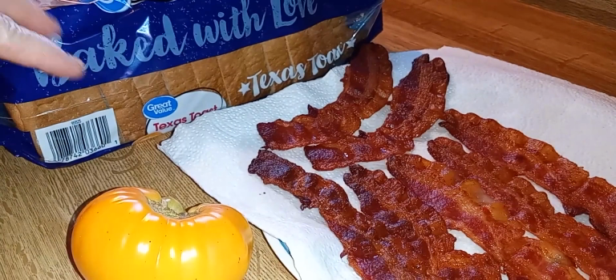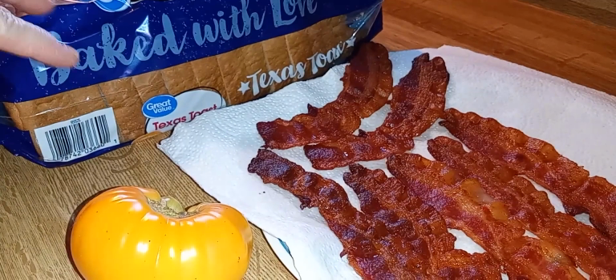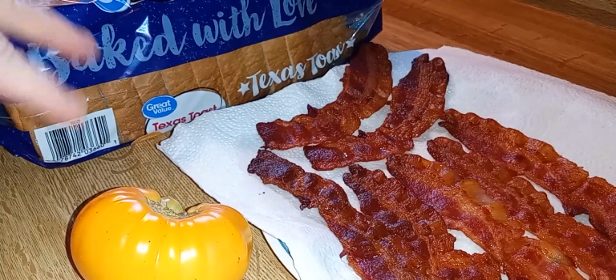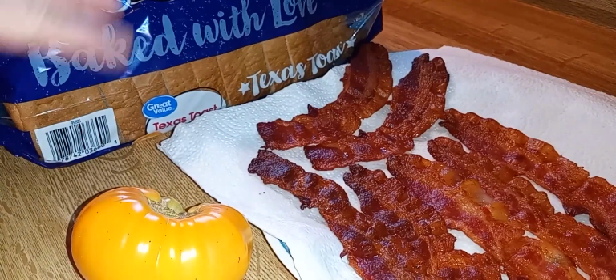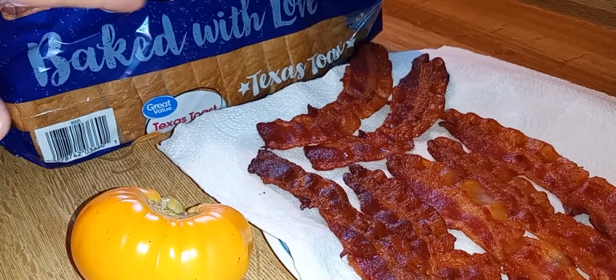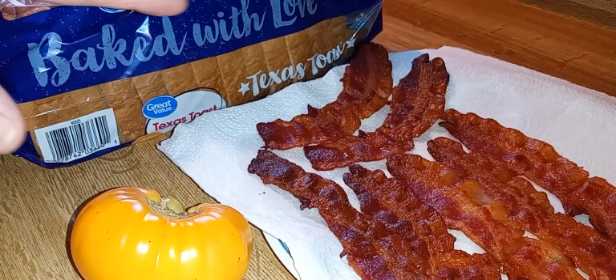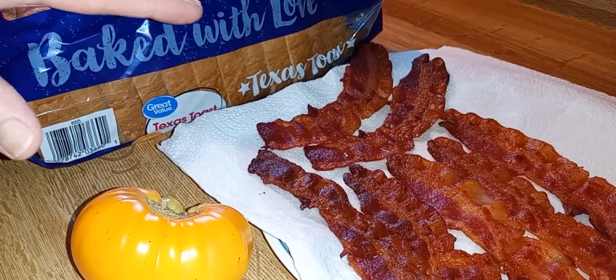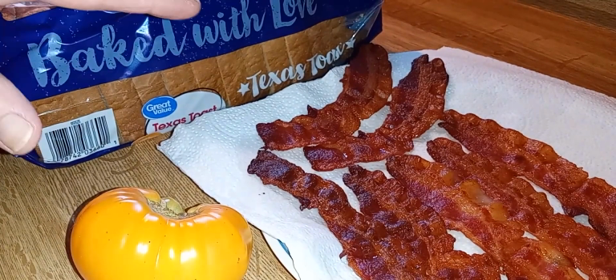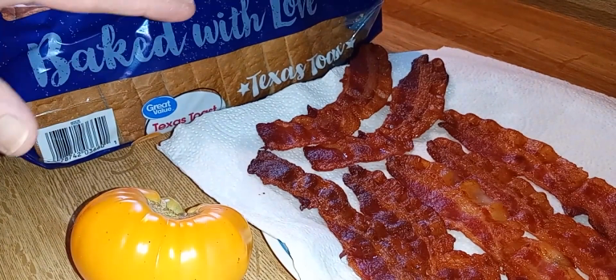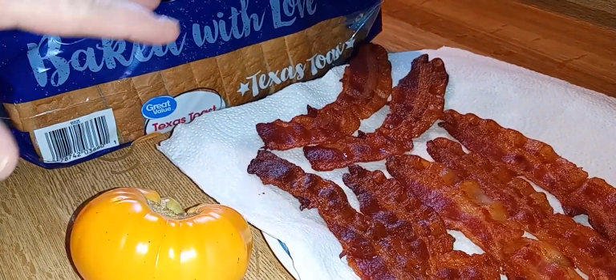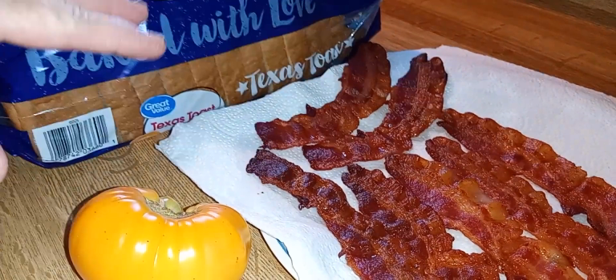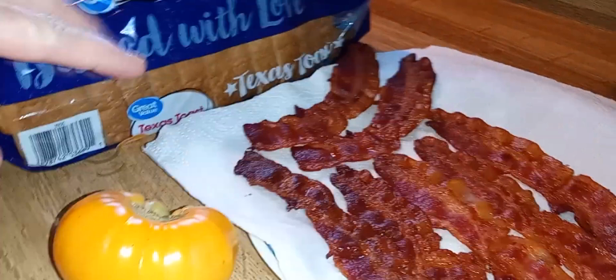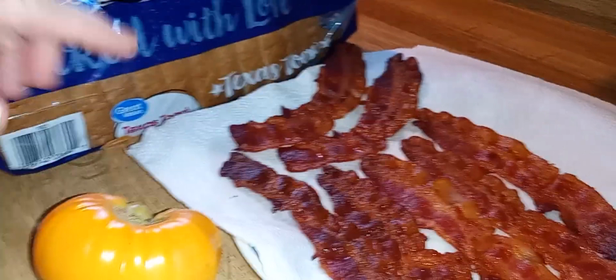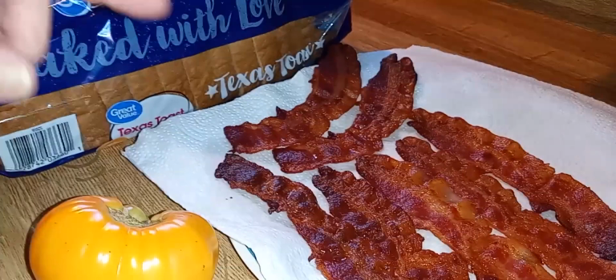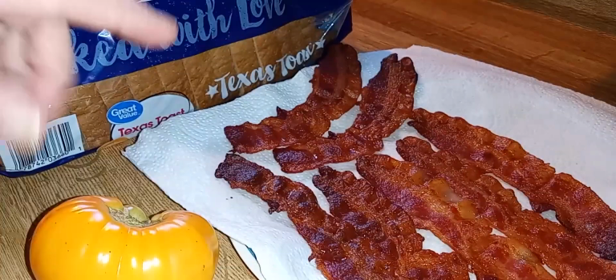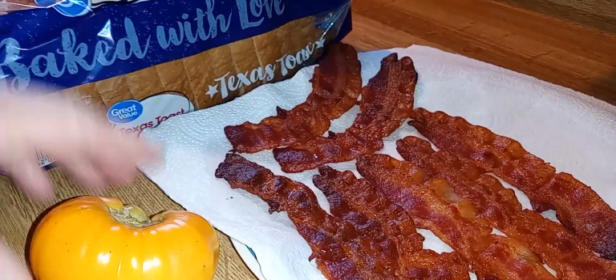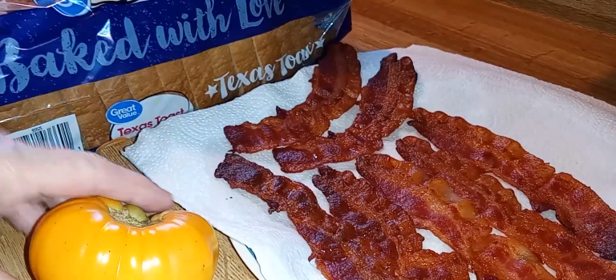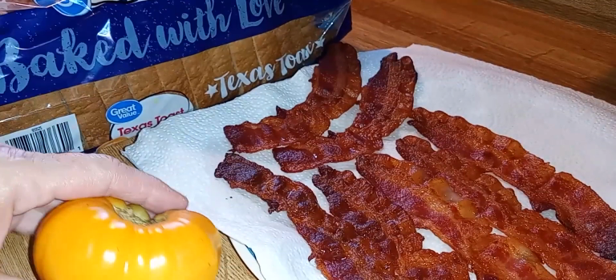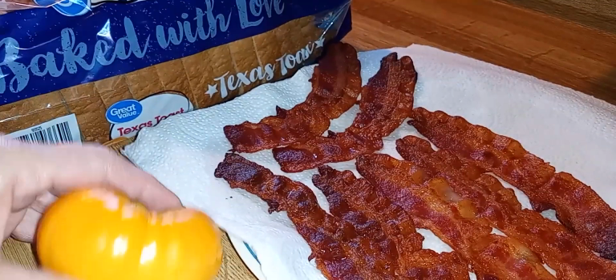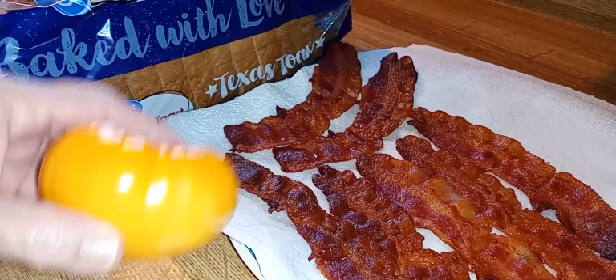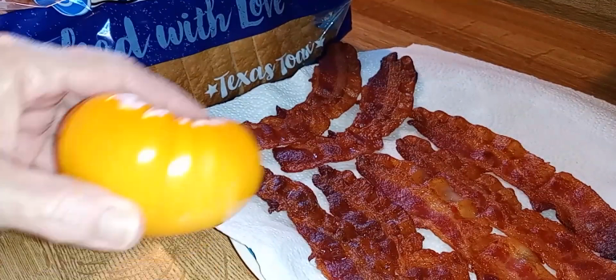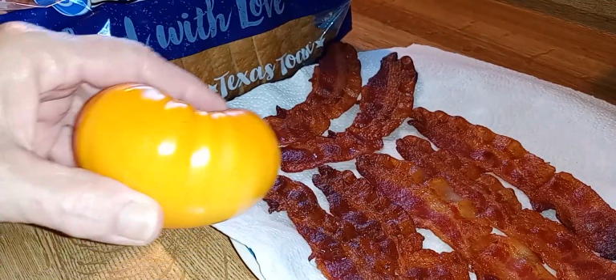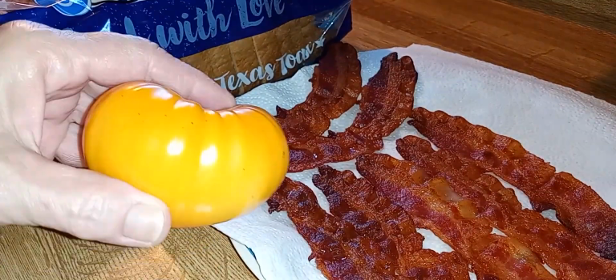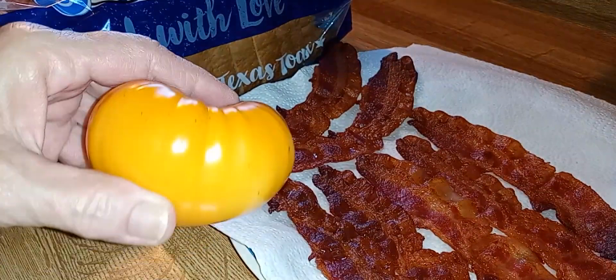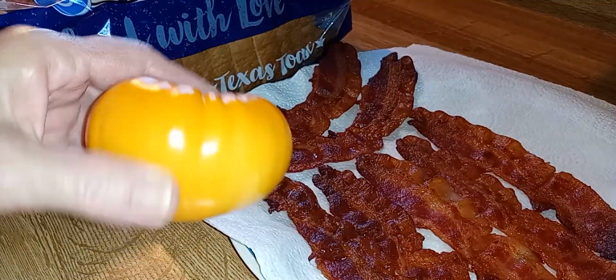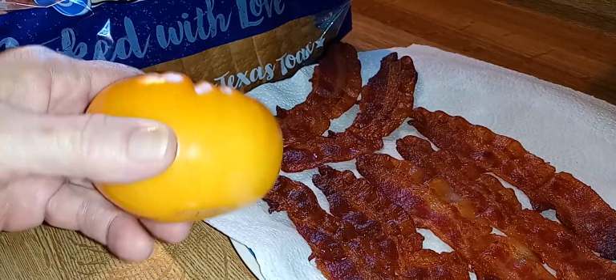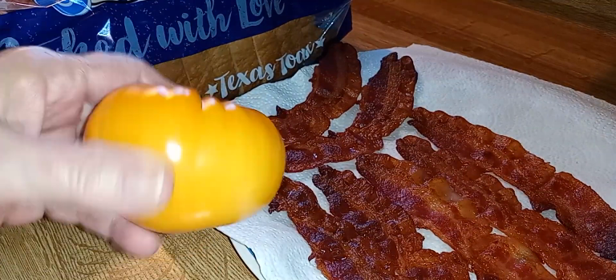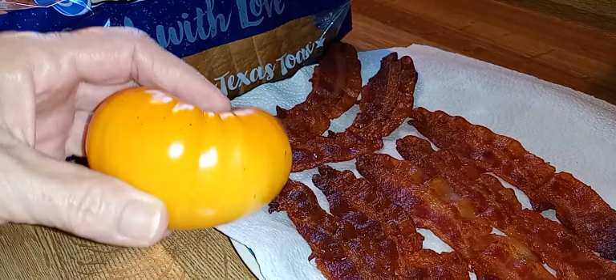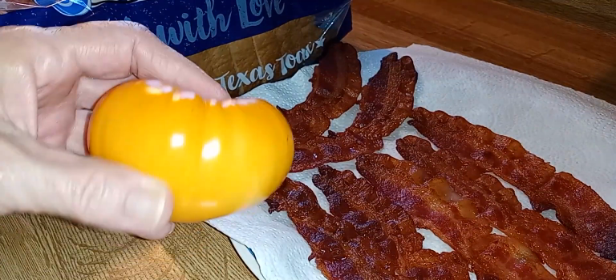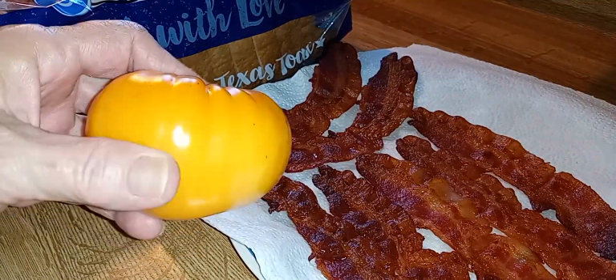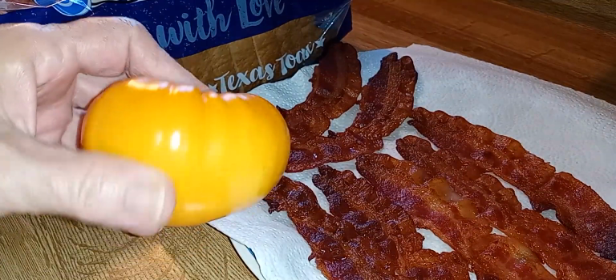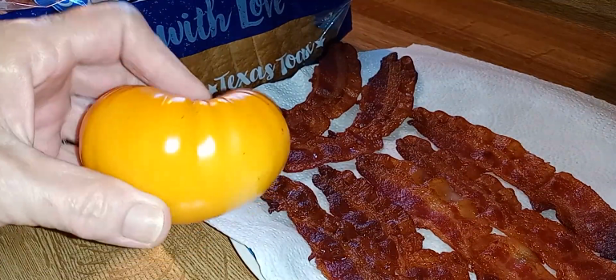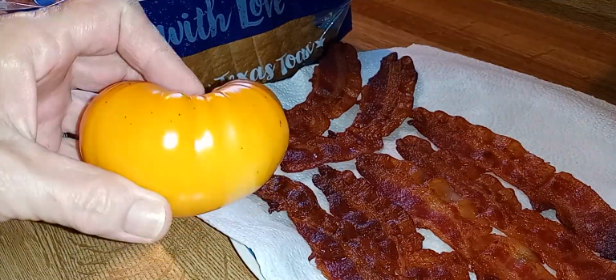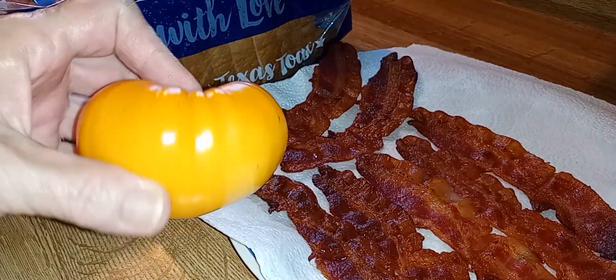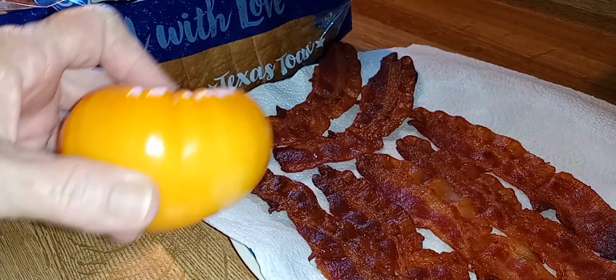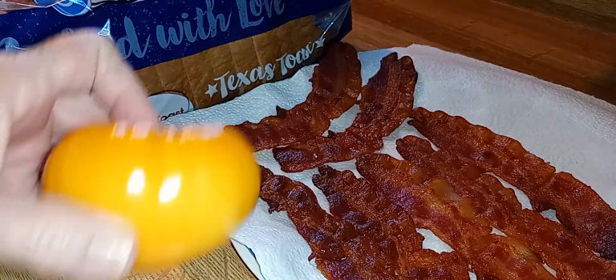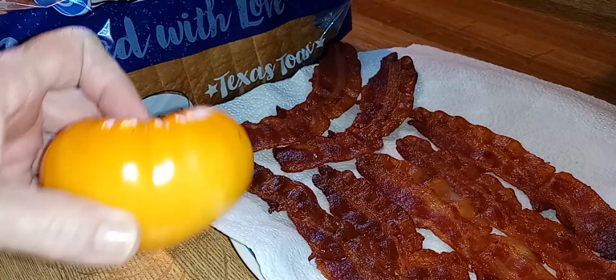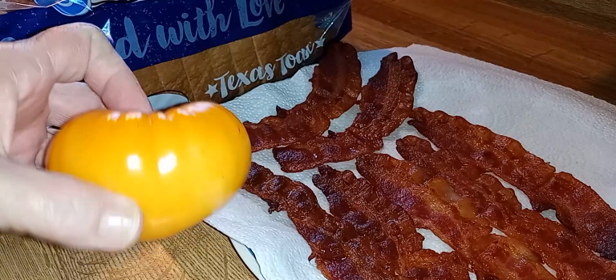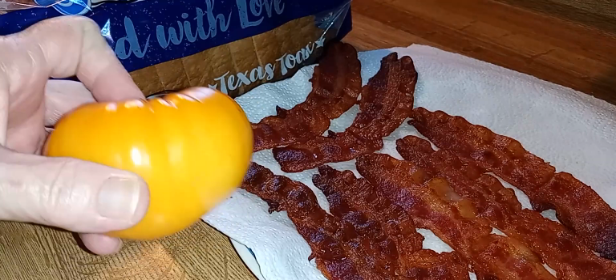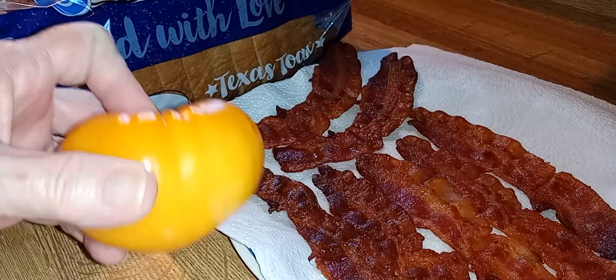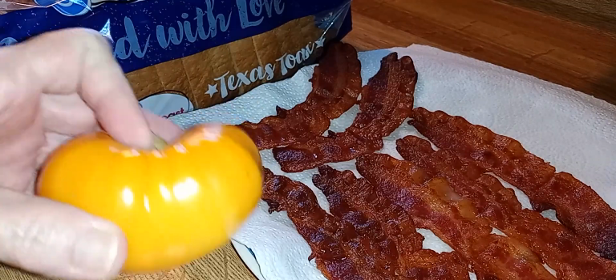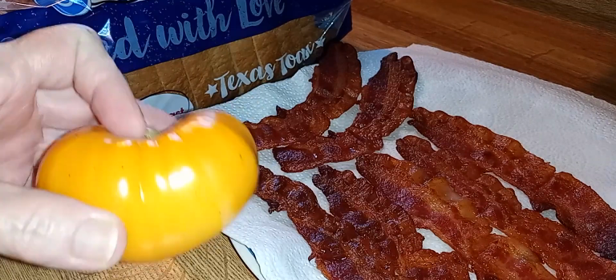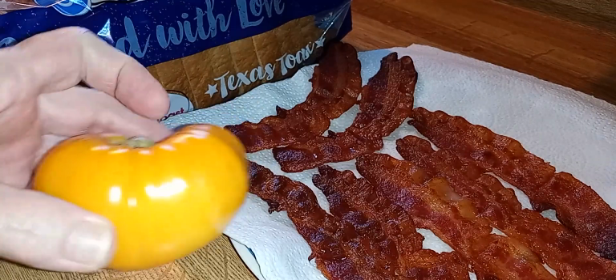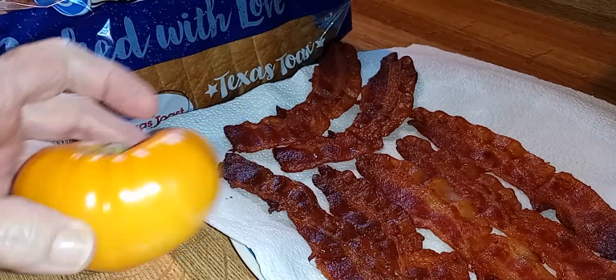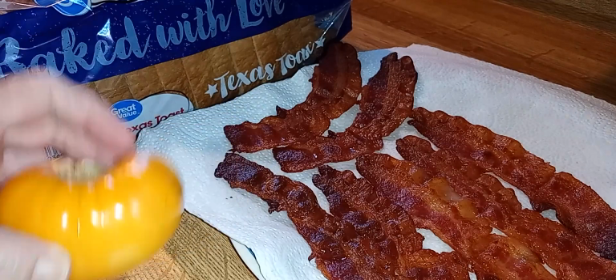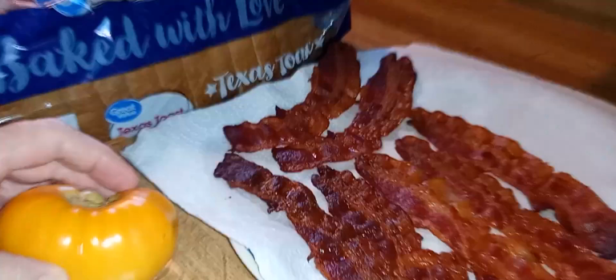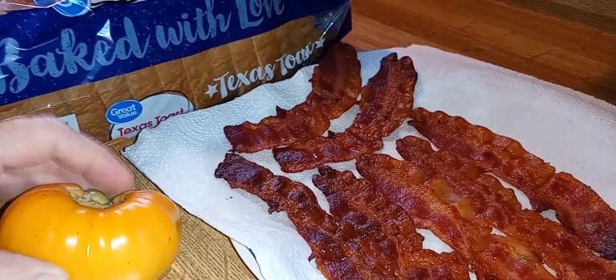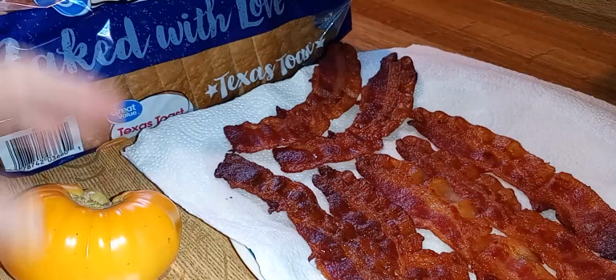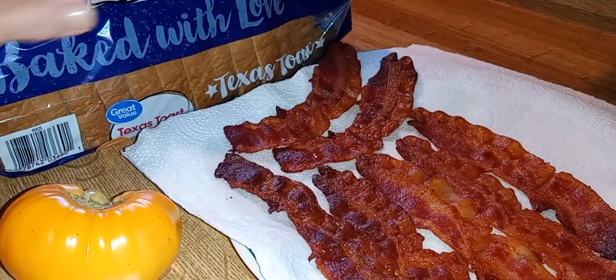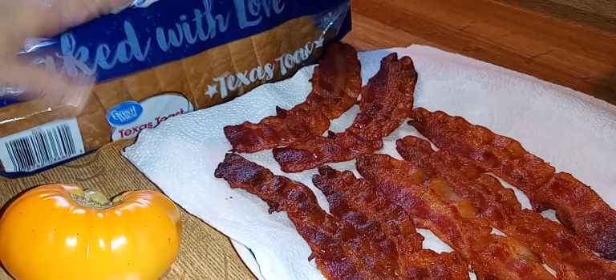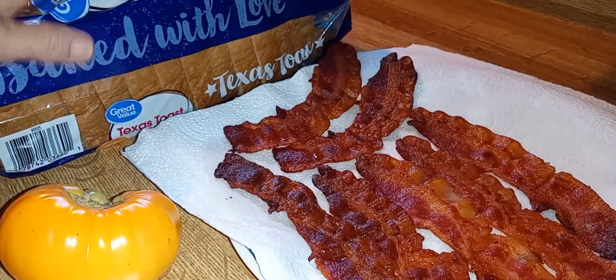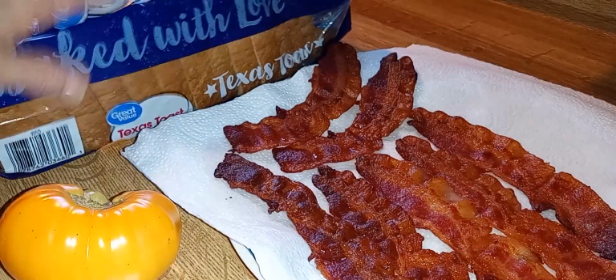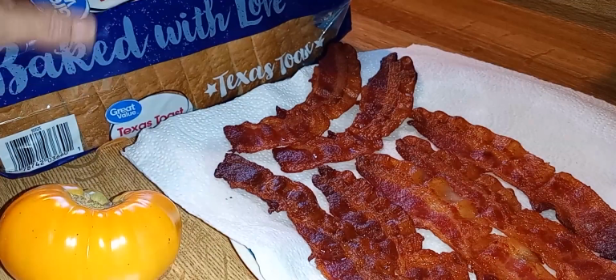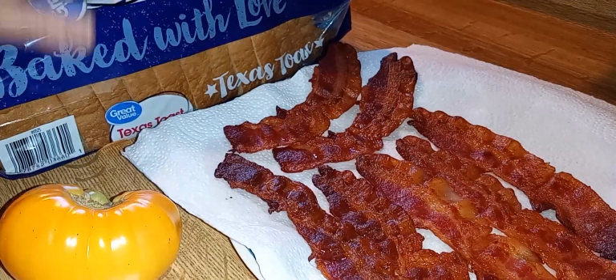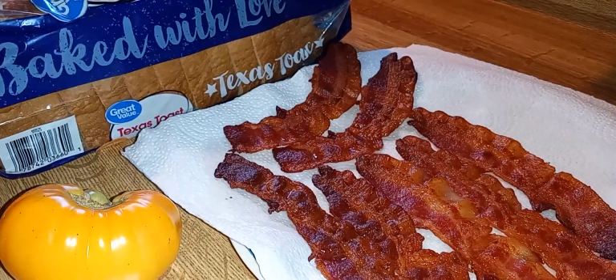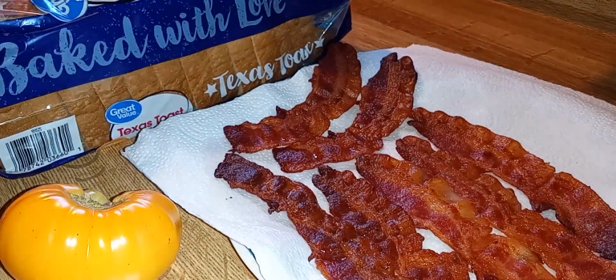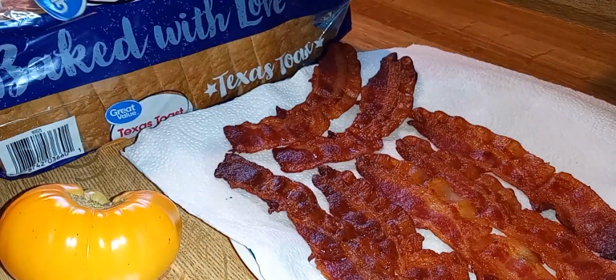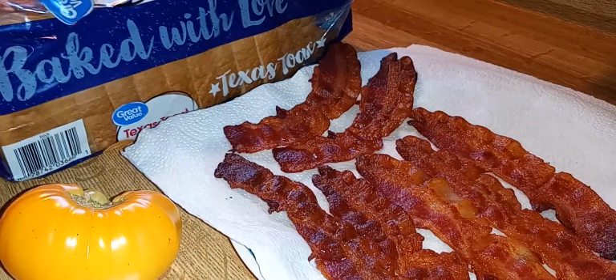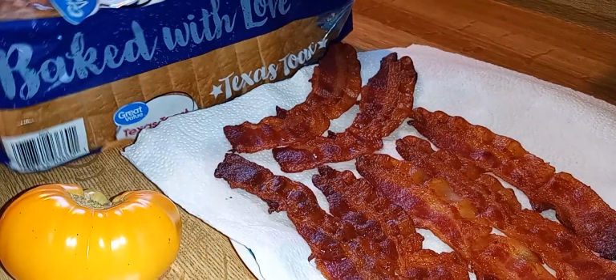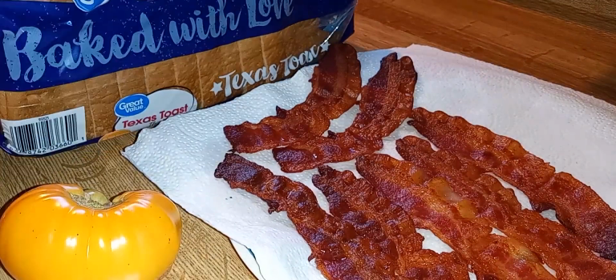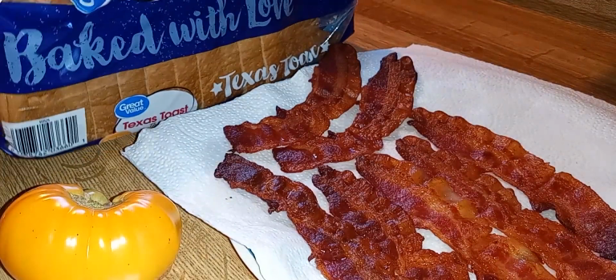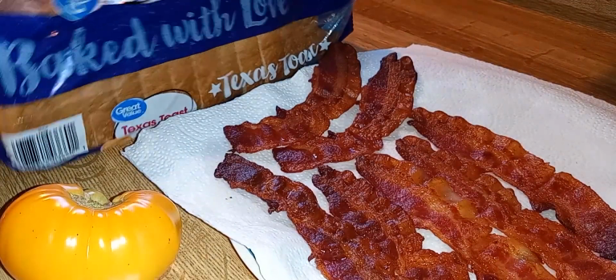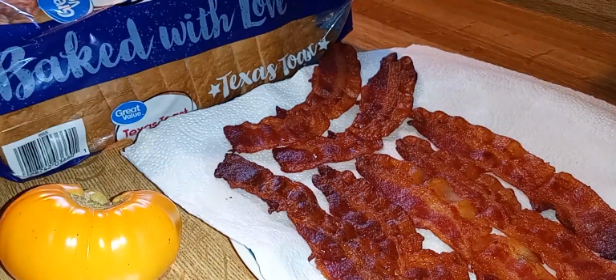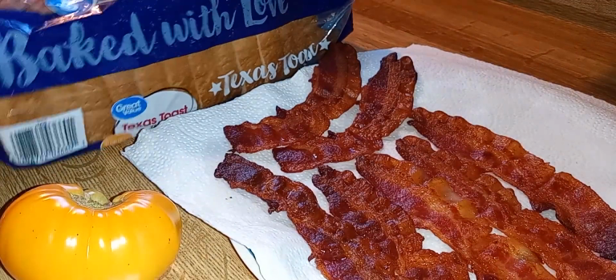Y'all see that? You already know what I'm about to make. Let's go toast some Texas Toast.